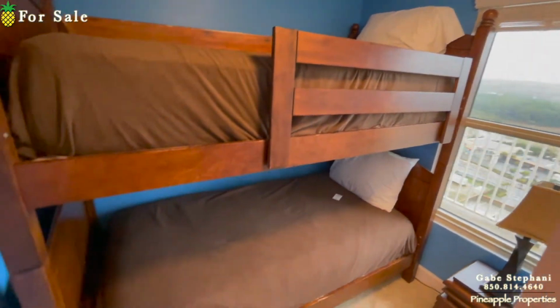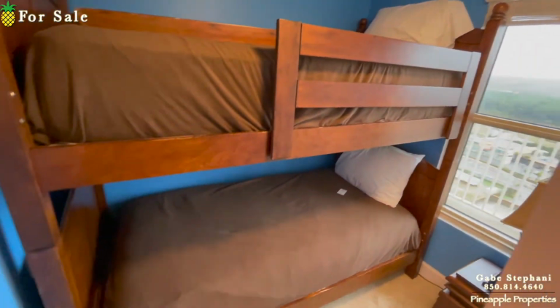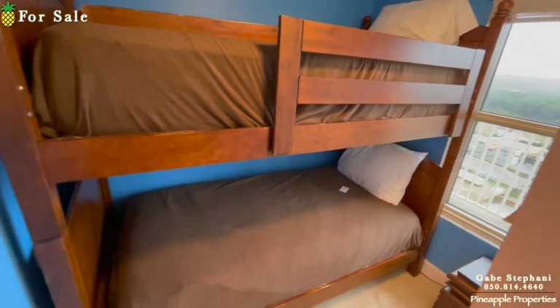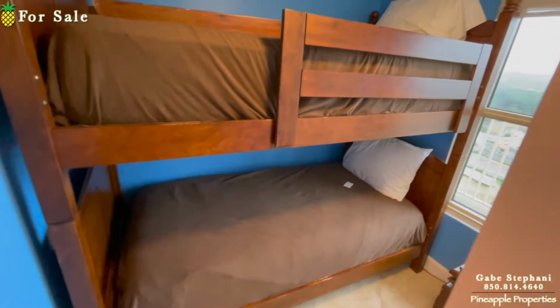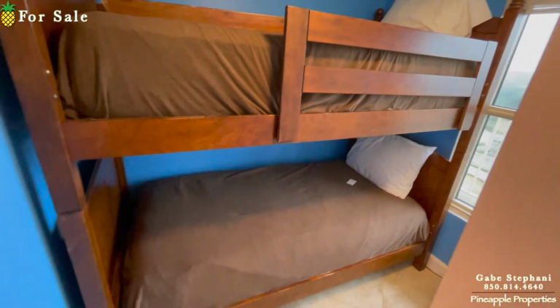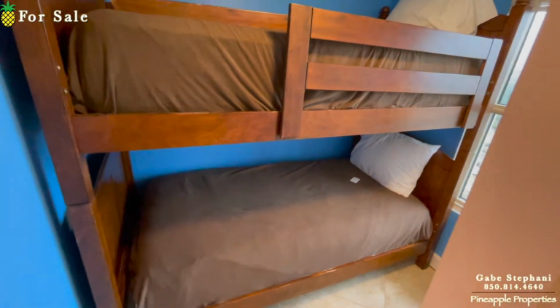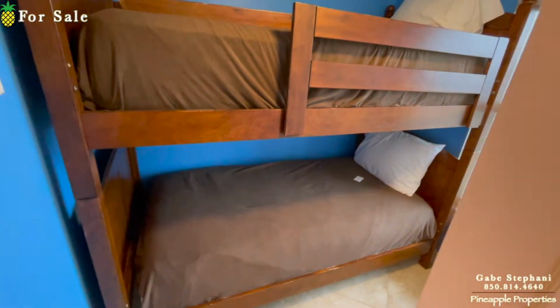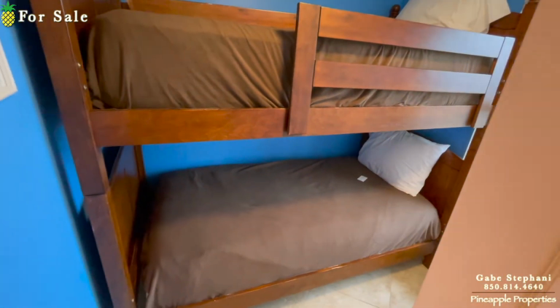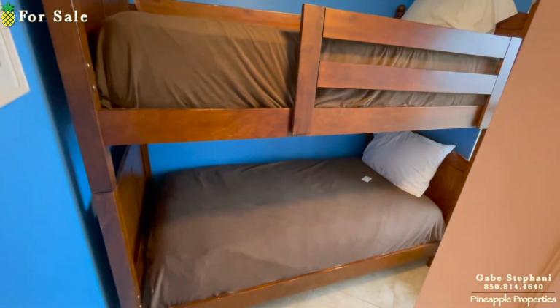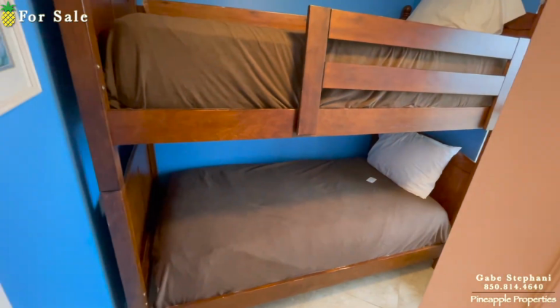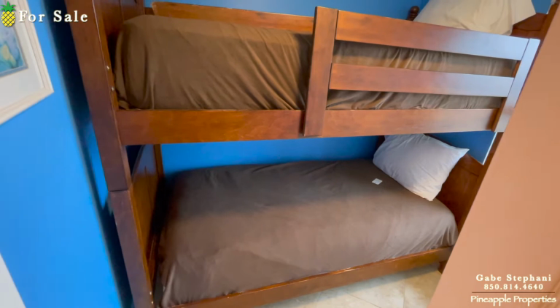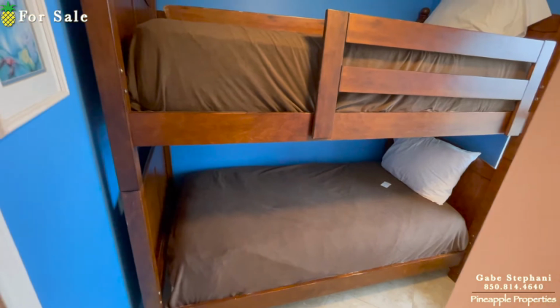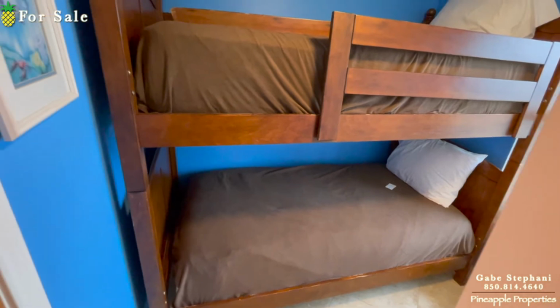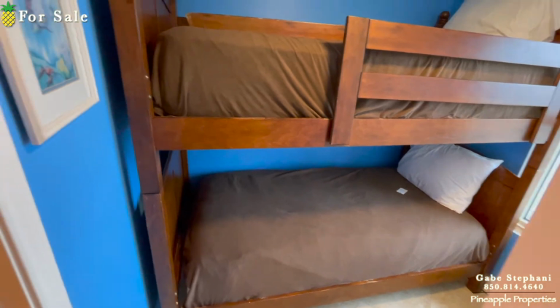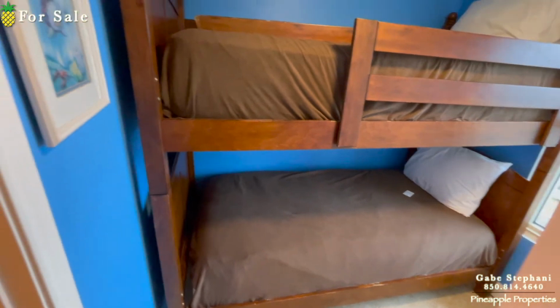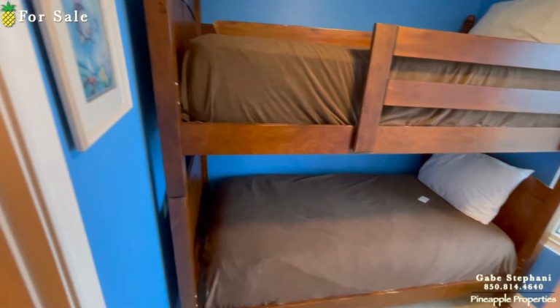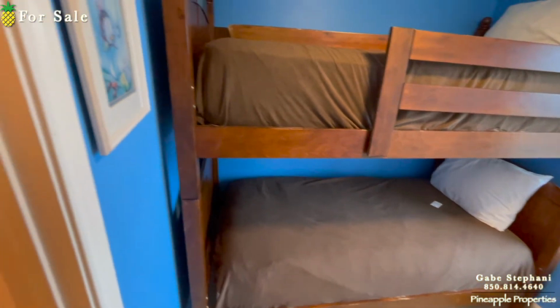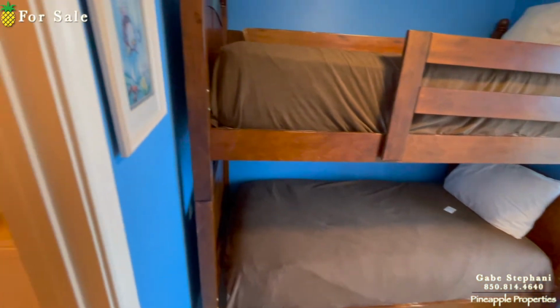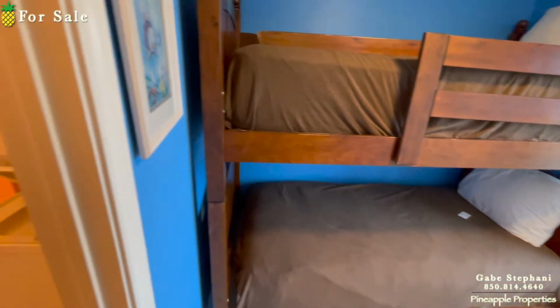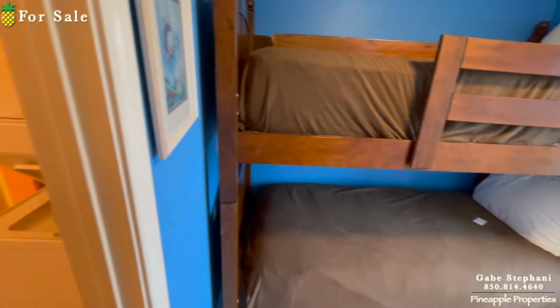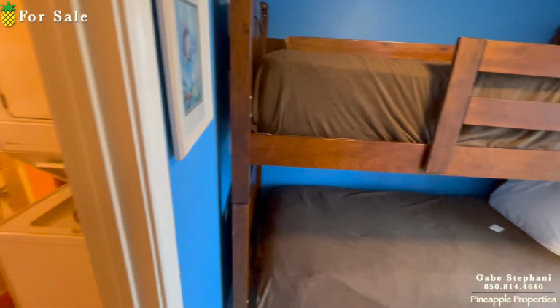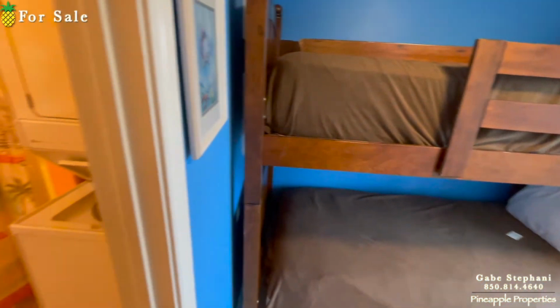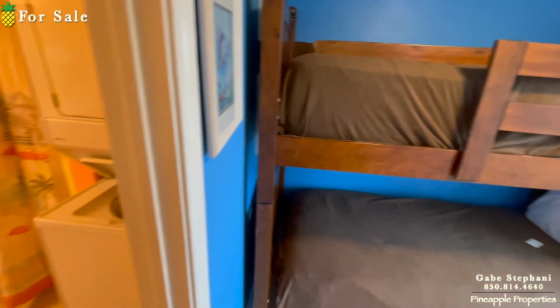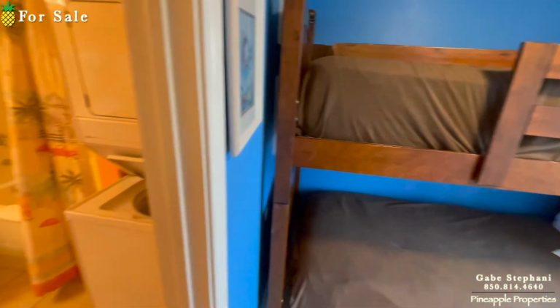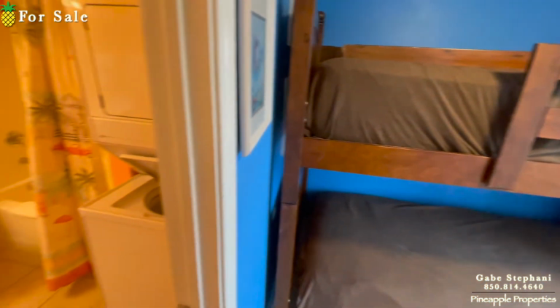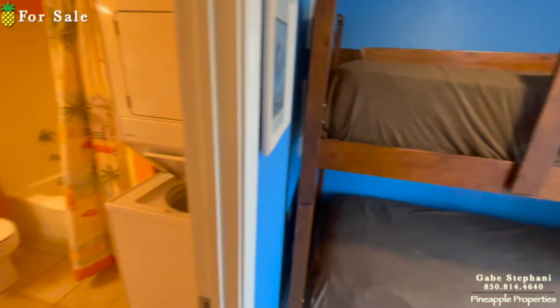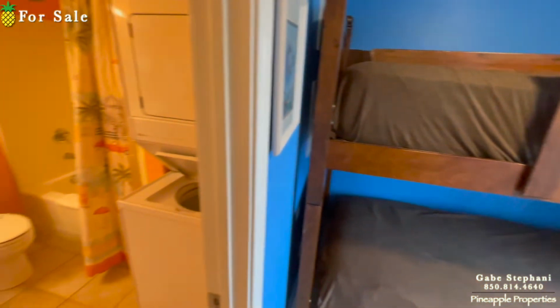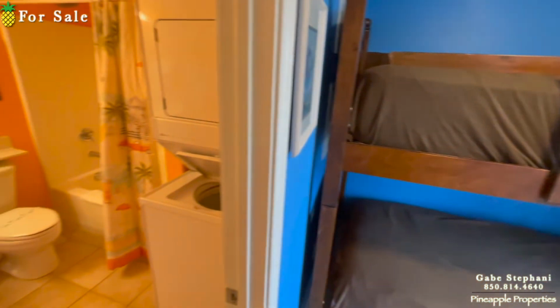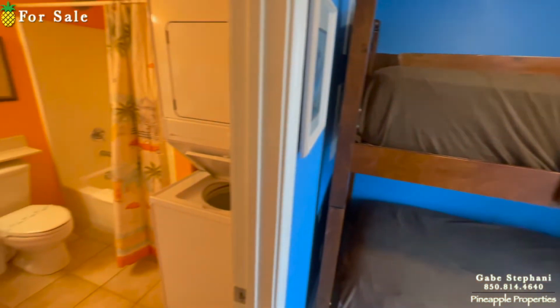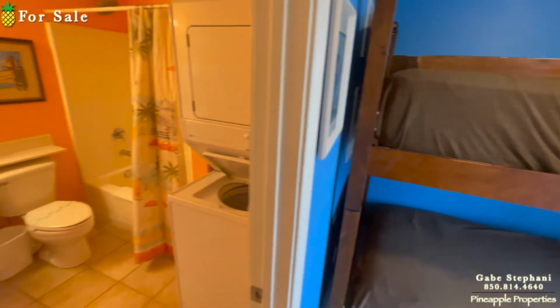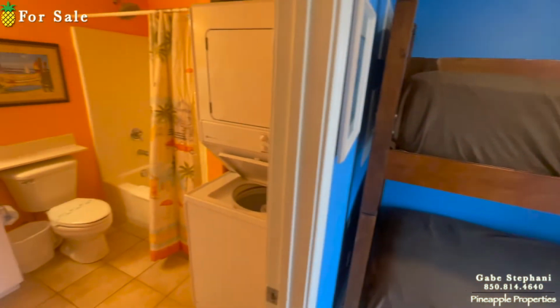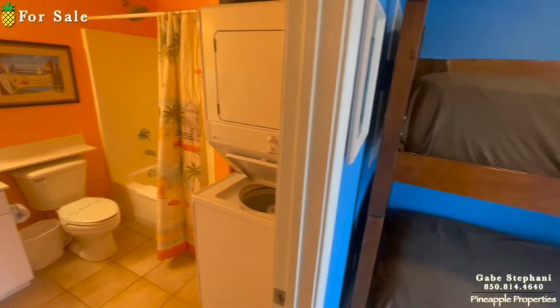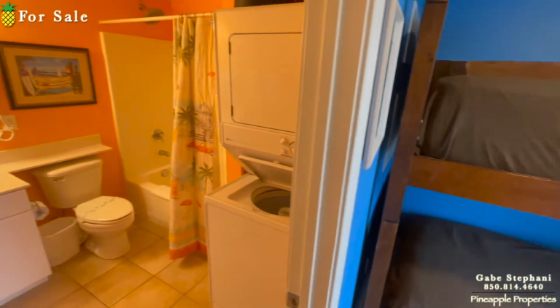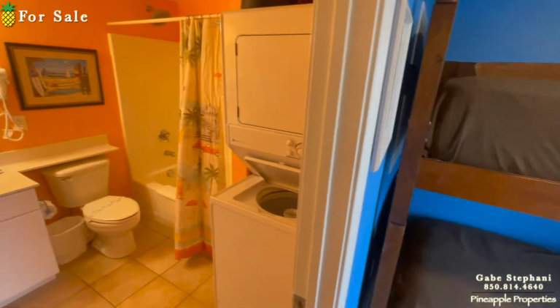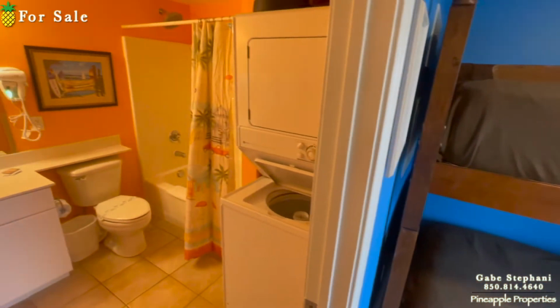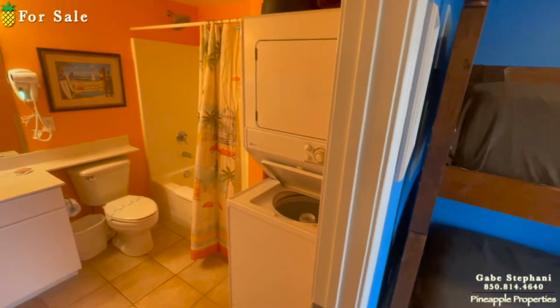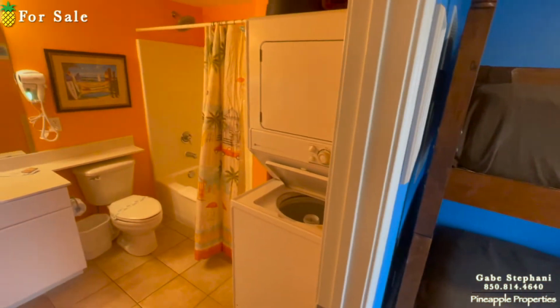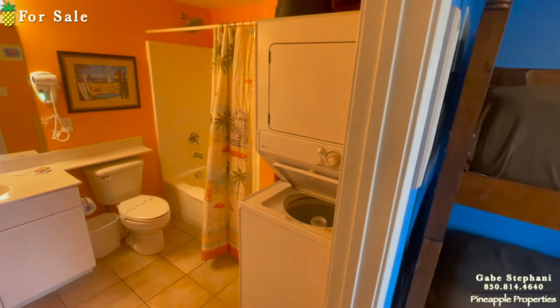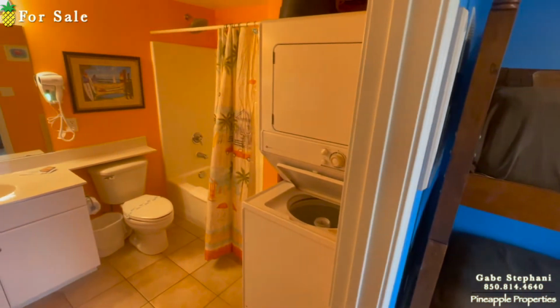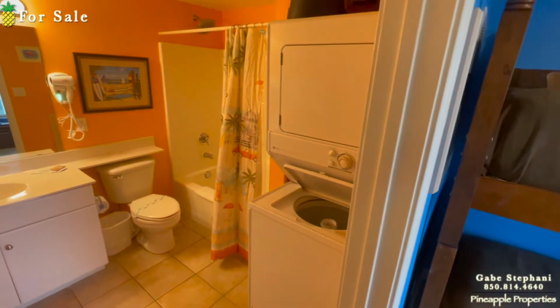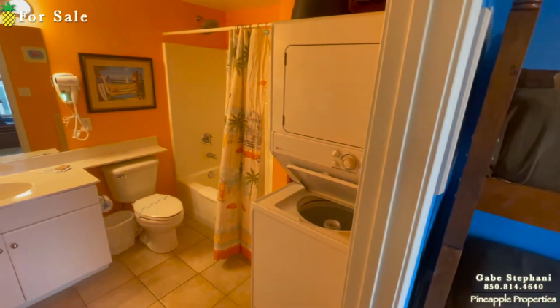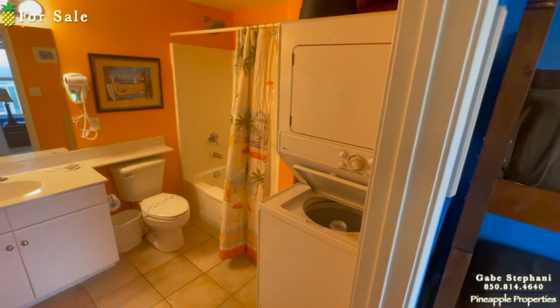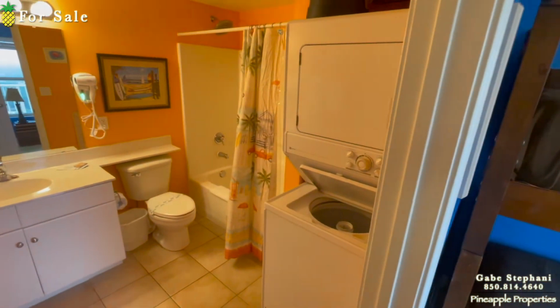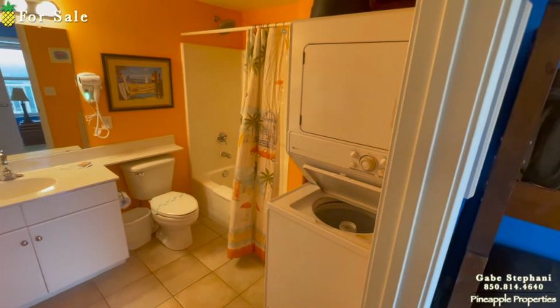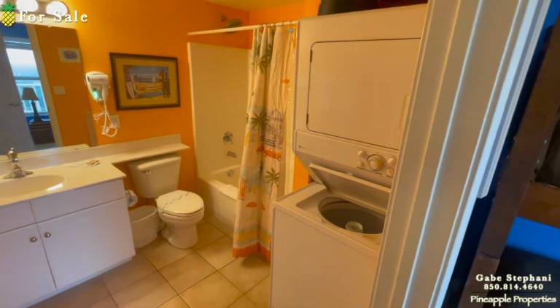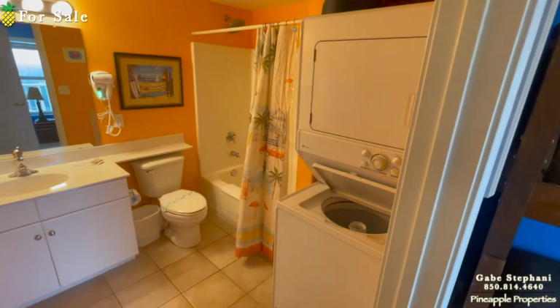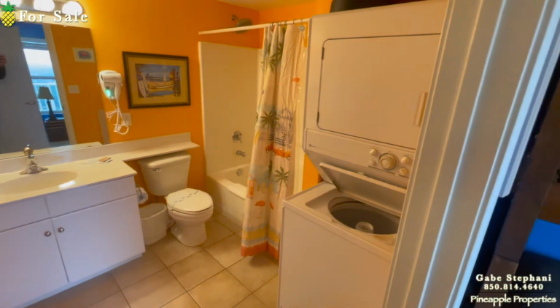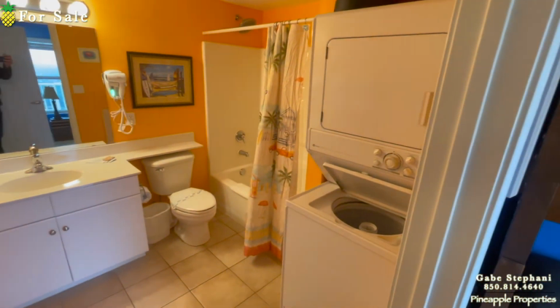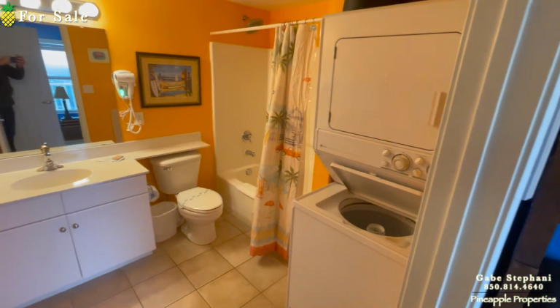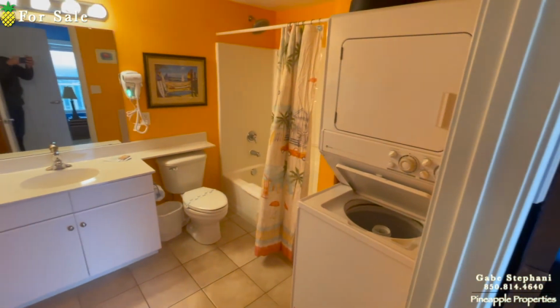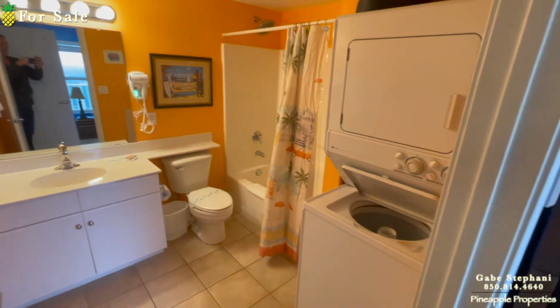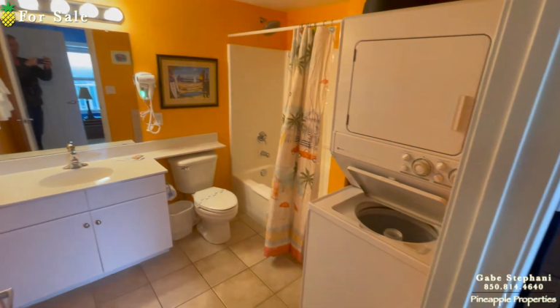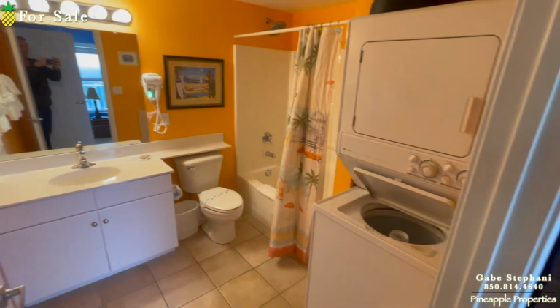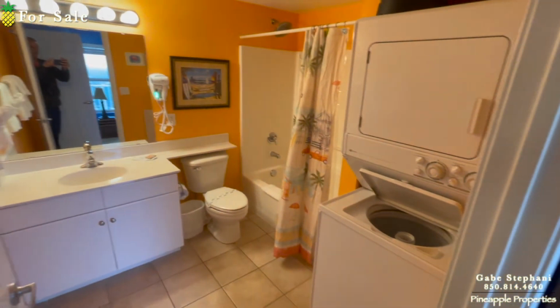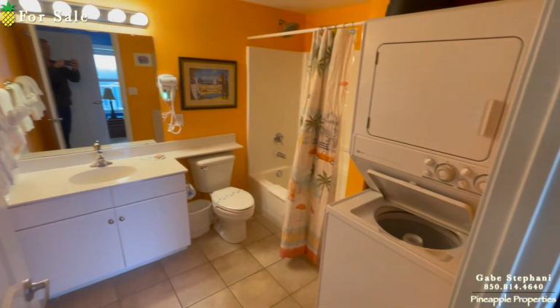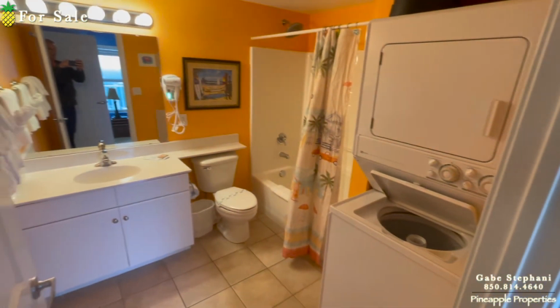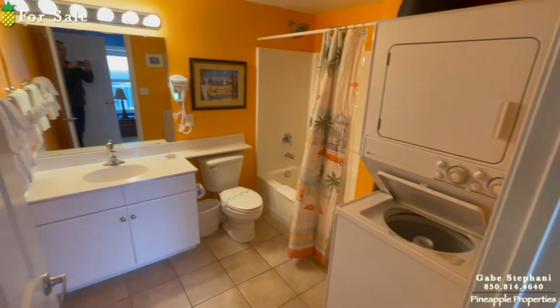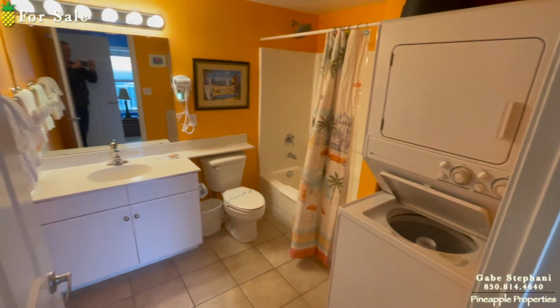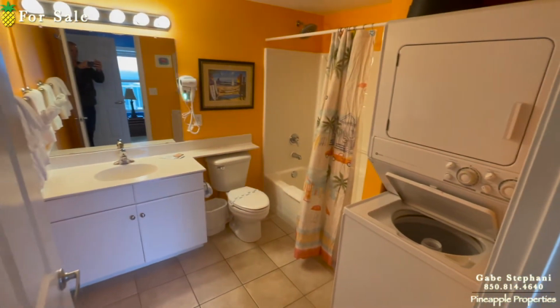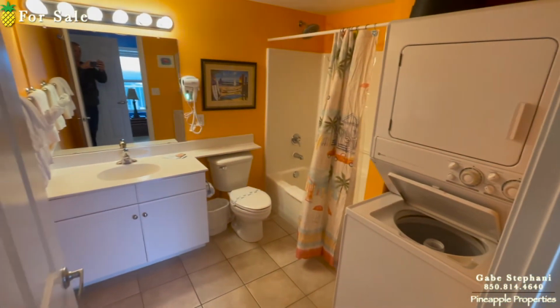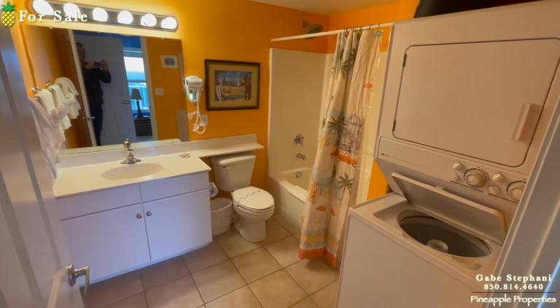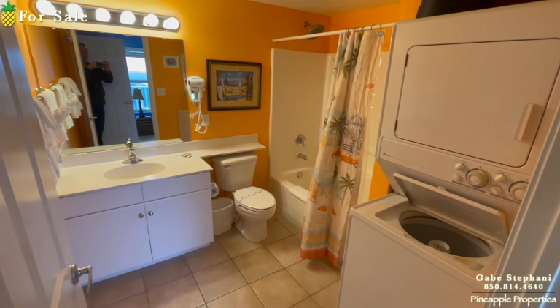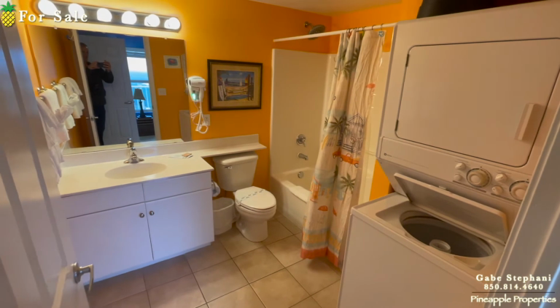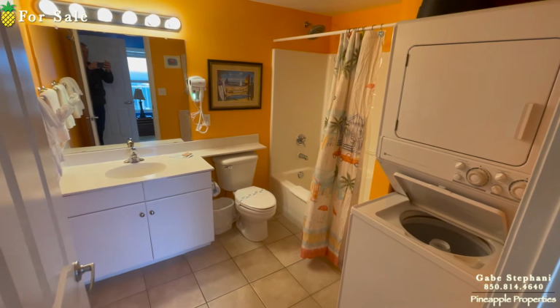Here are your bunks in the first little bedroom. It has its own full bathroom right there.